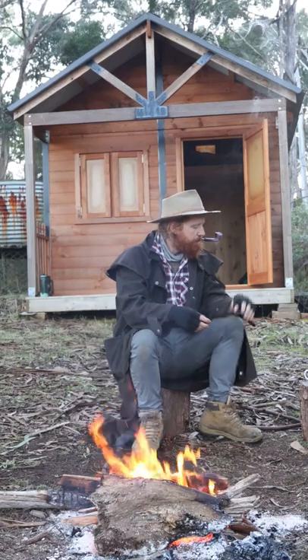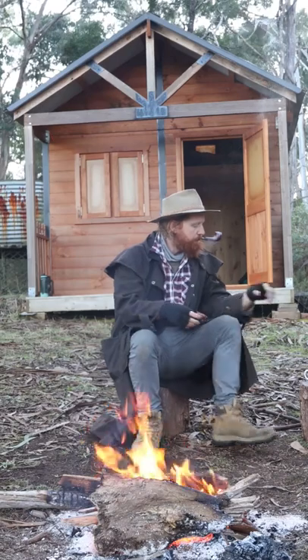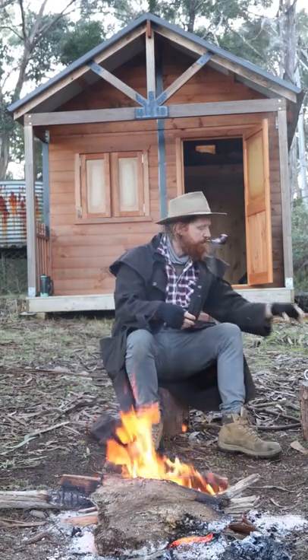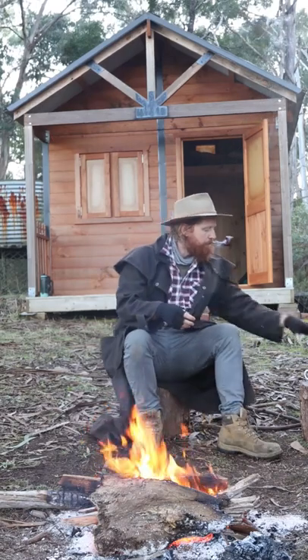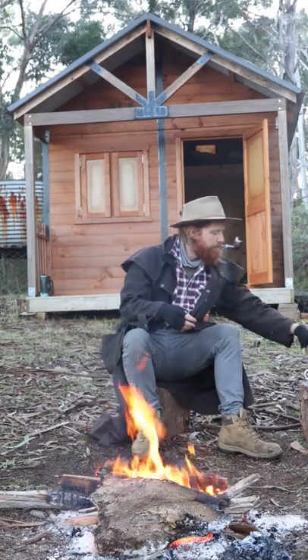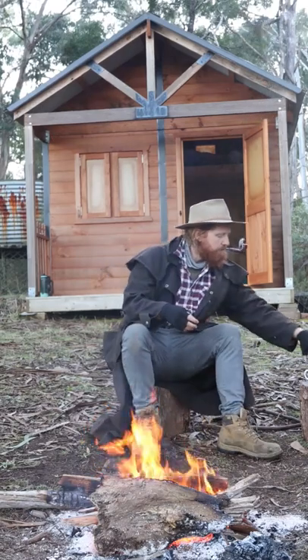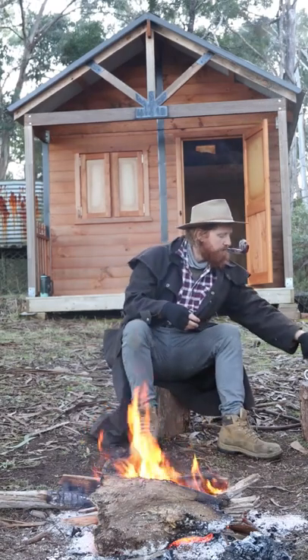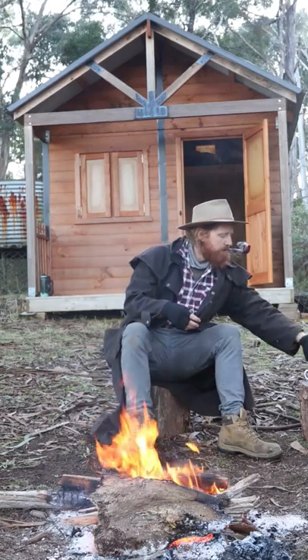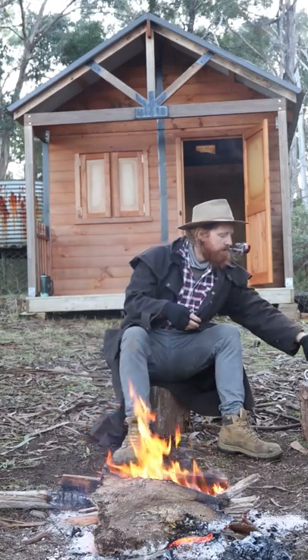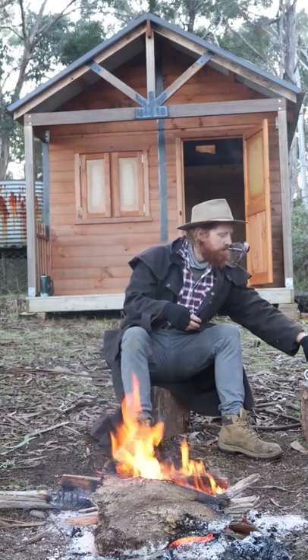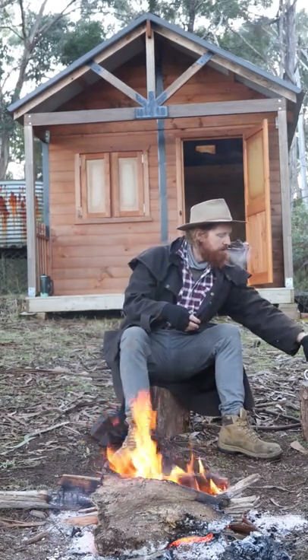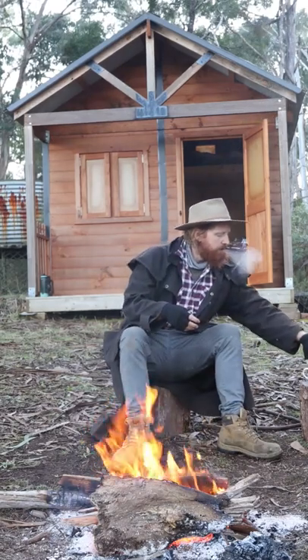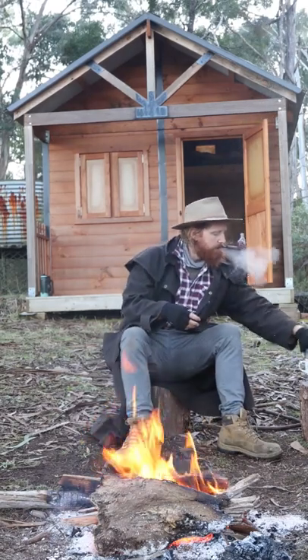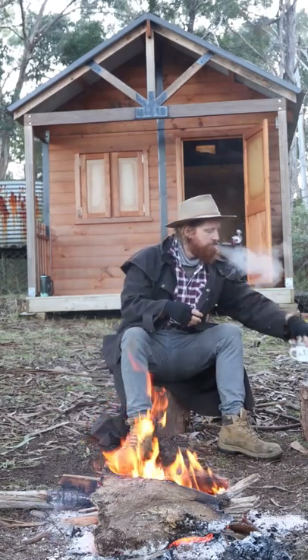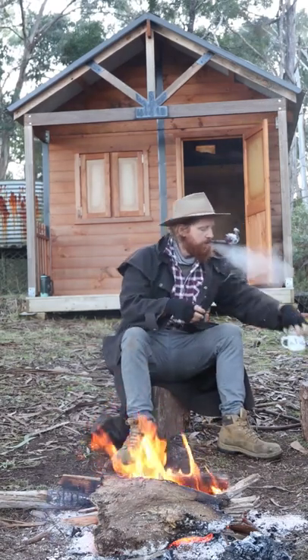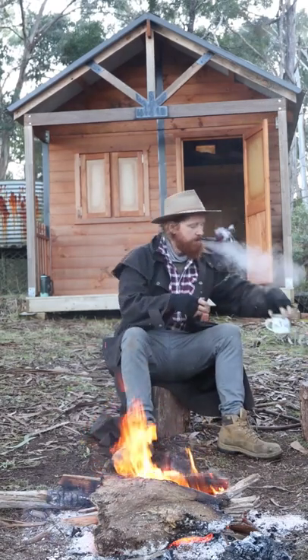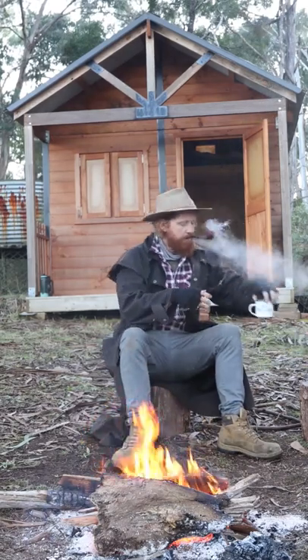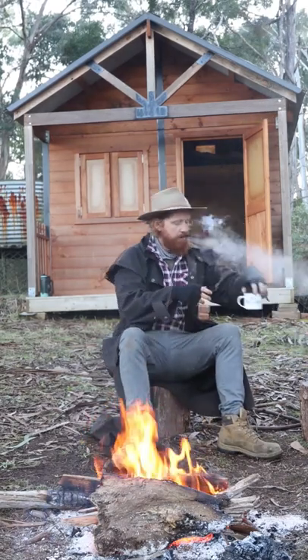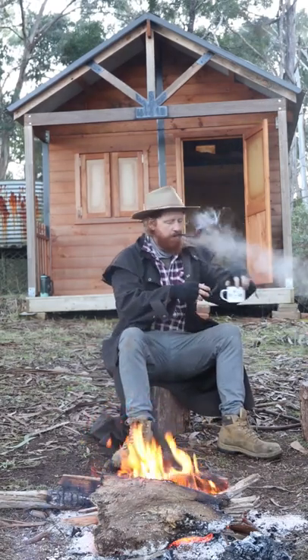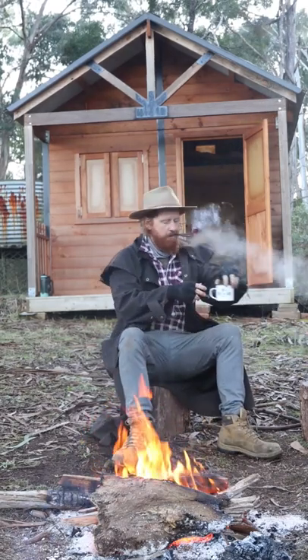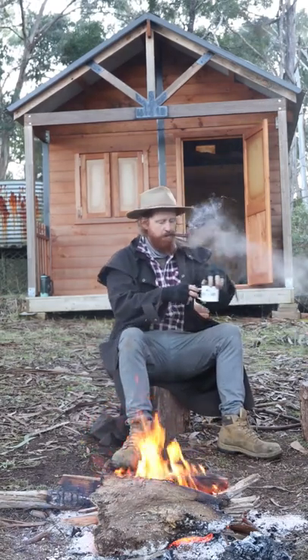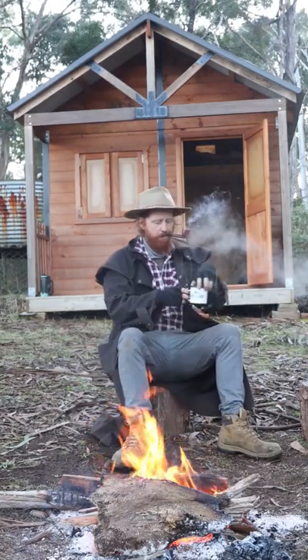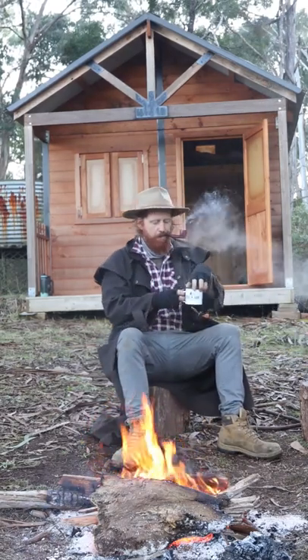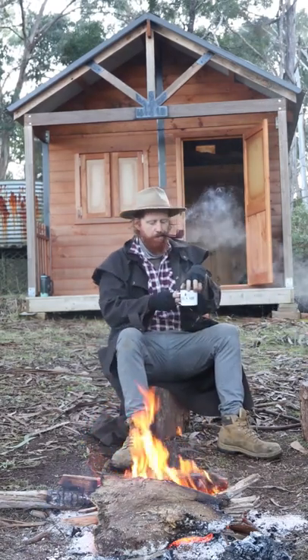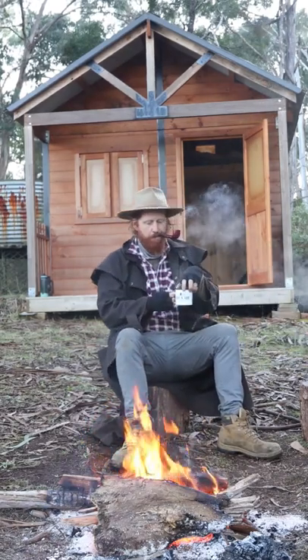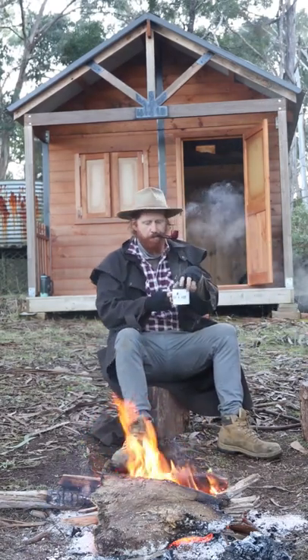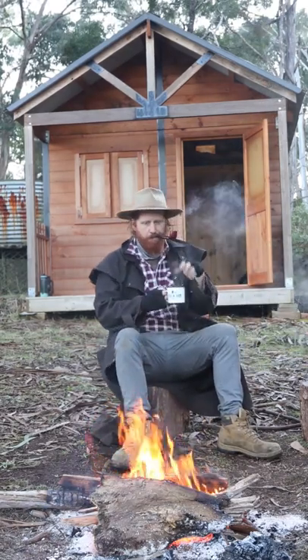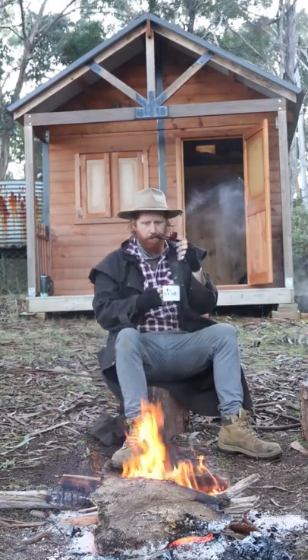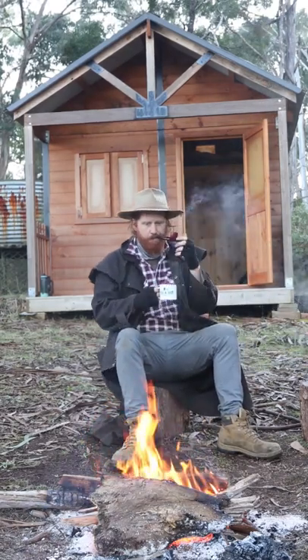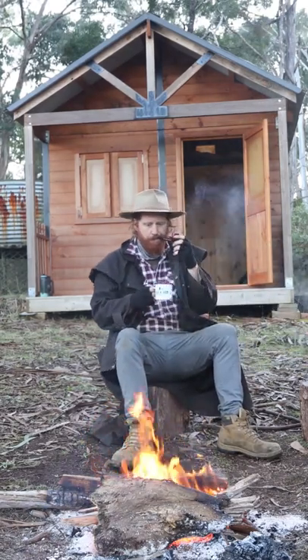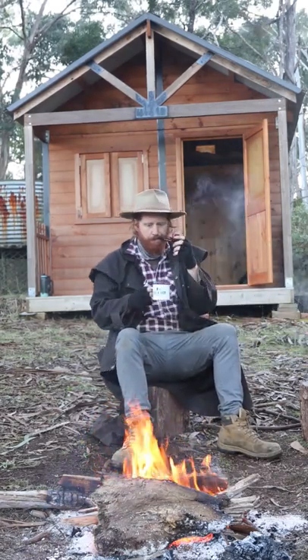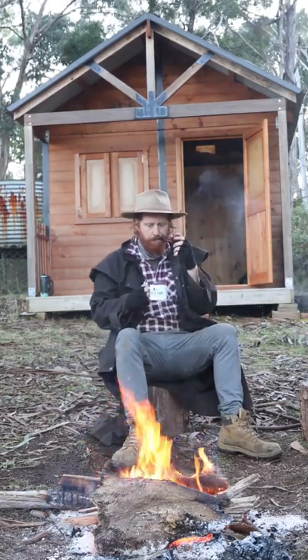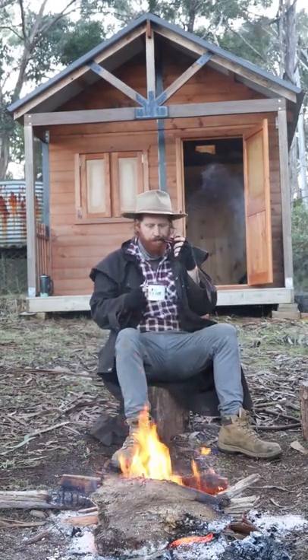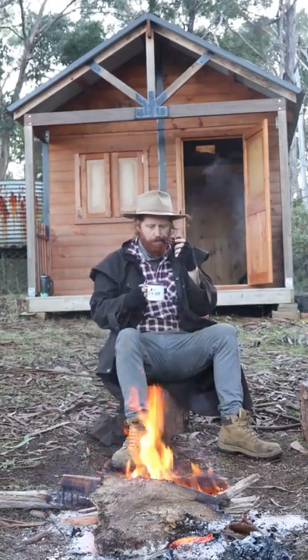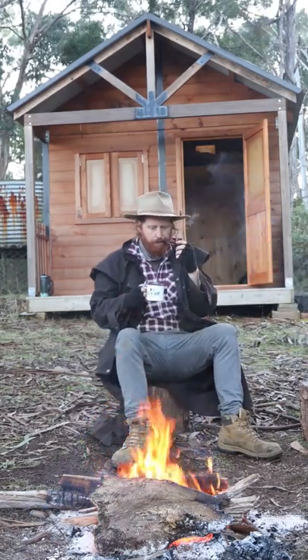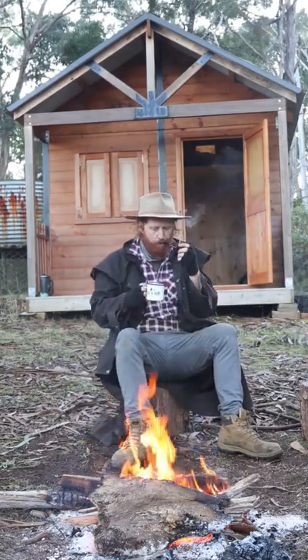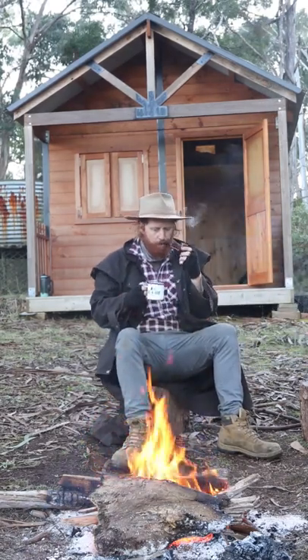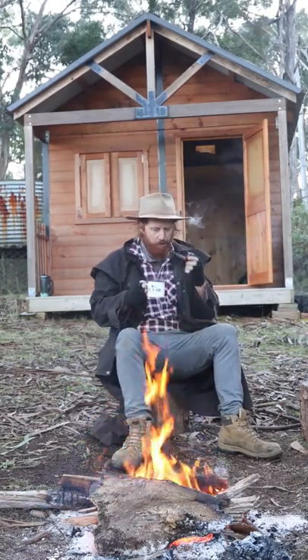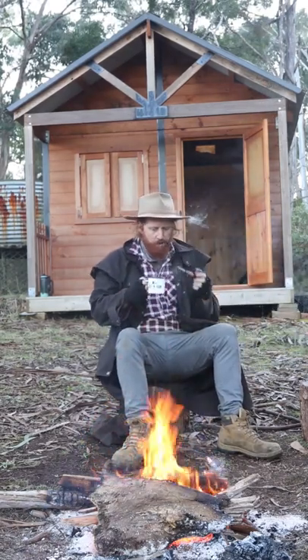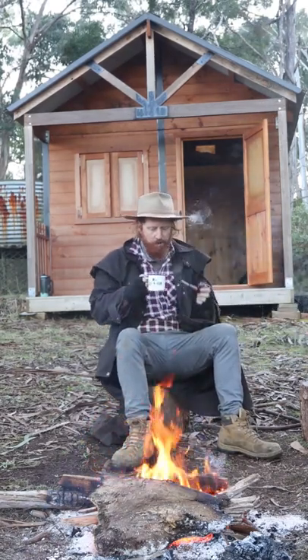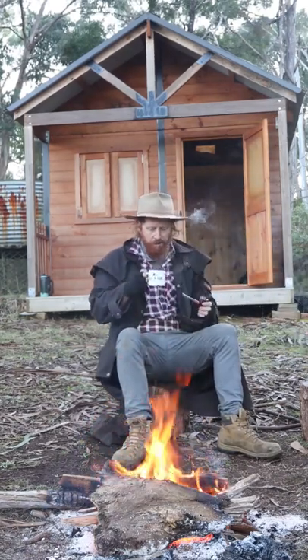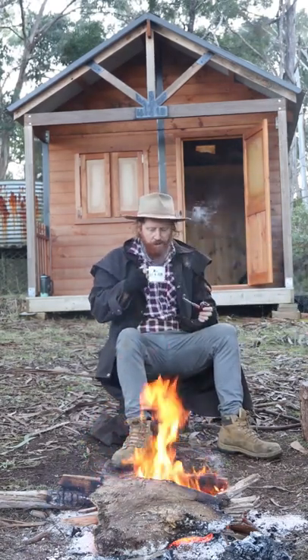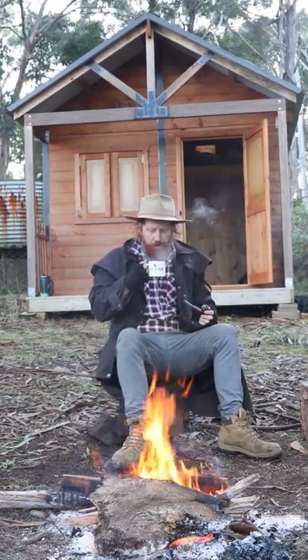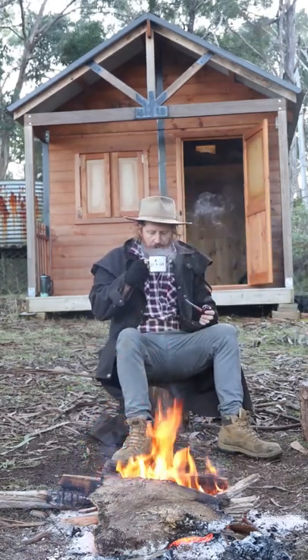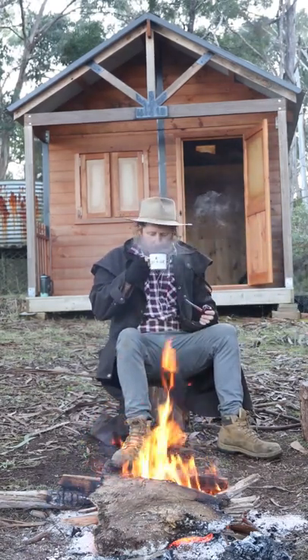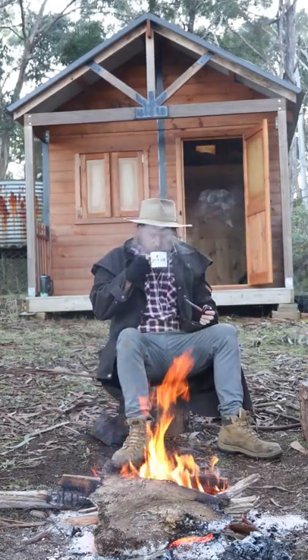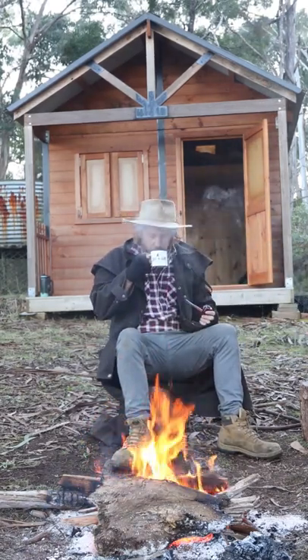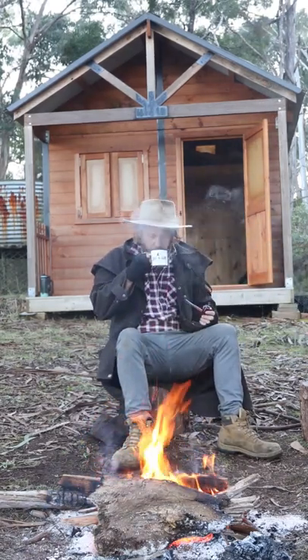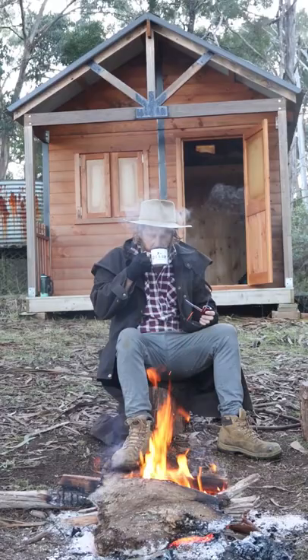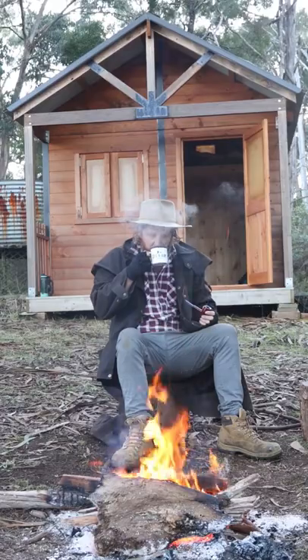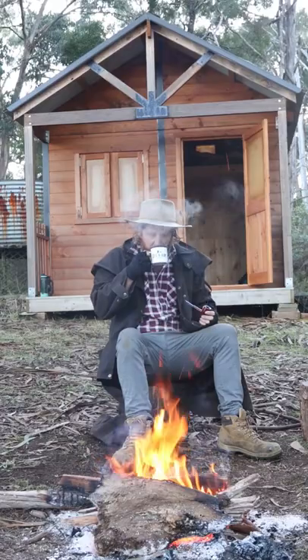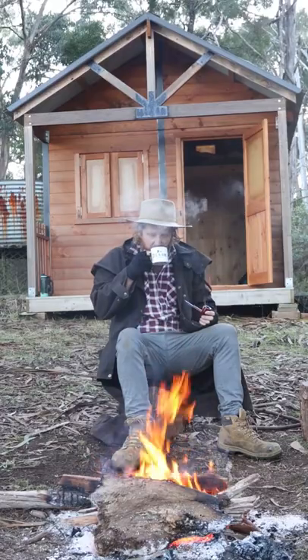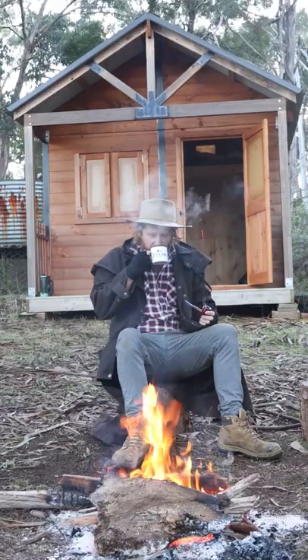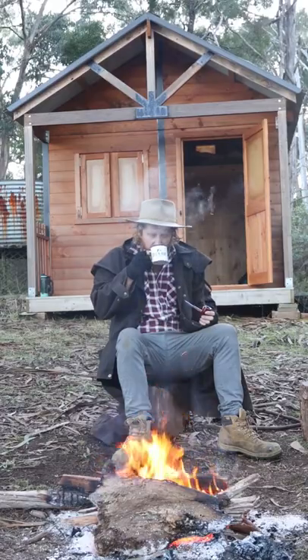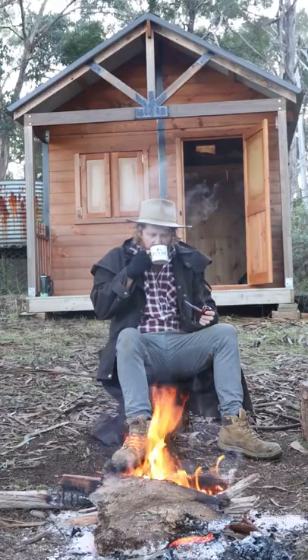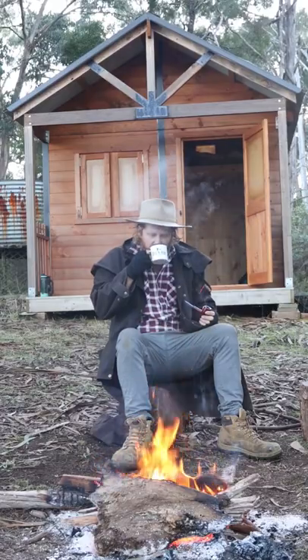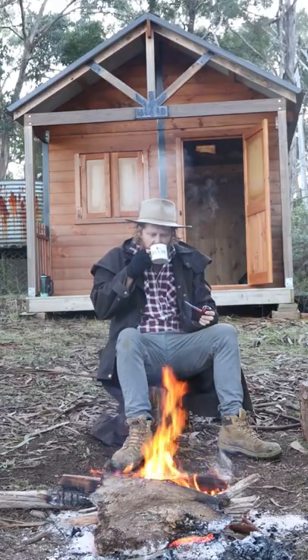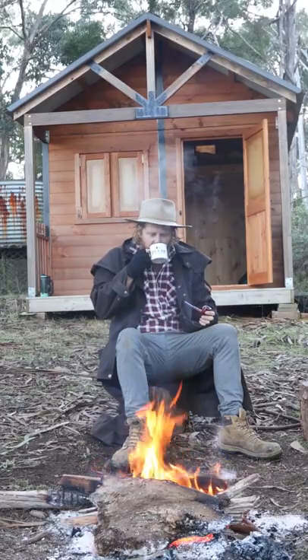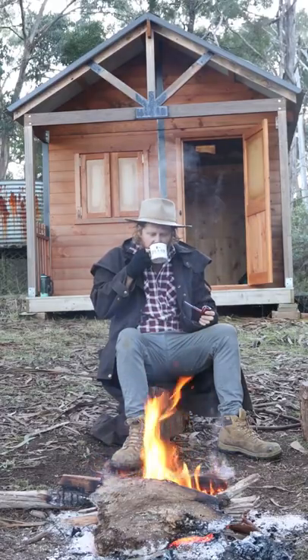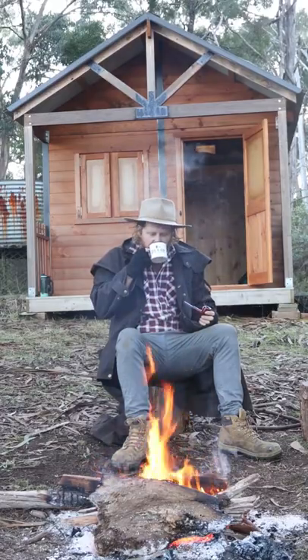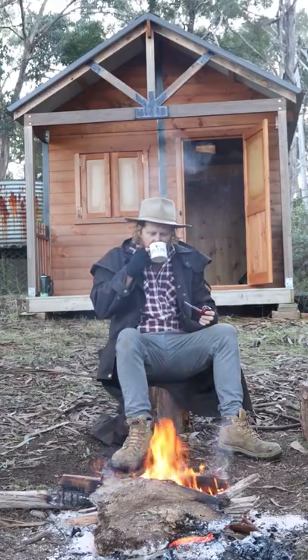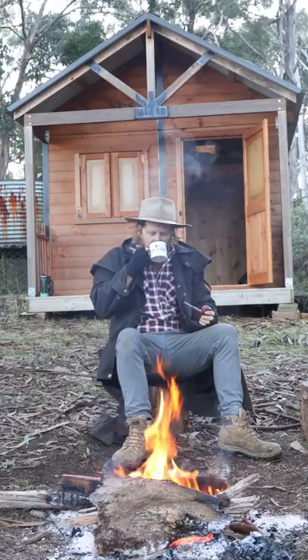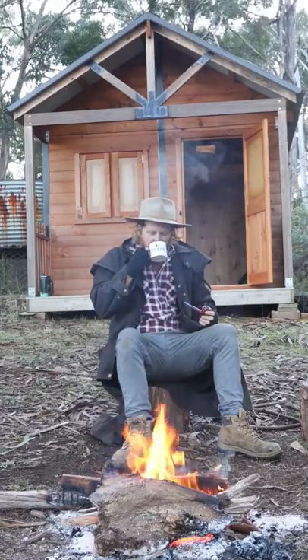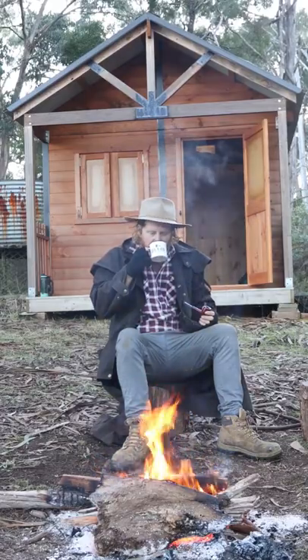So you're out in the bush enjoying a cuppa by the fire and you want to fill your belly. Here's a simple recipe to make some quintessential Aussie food: Damper.